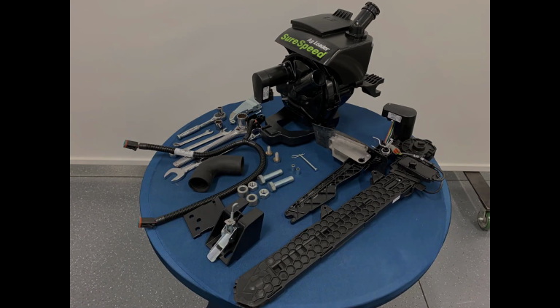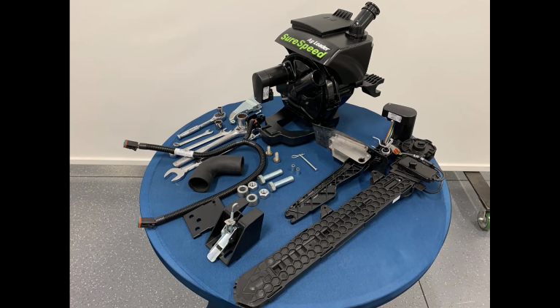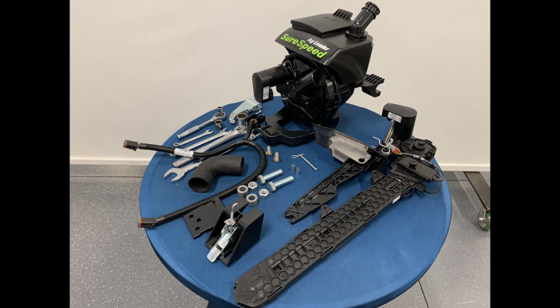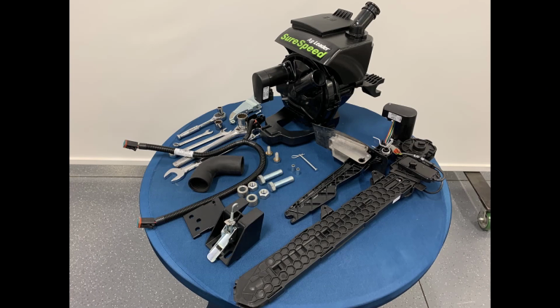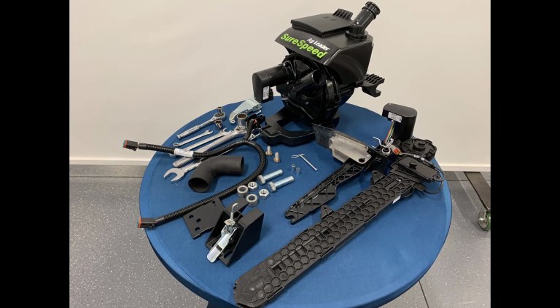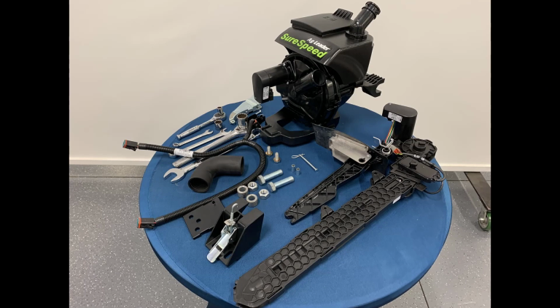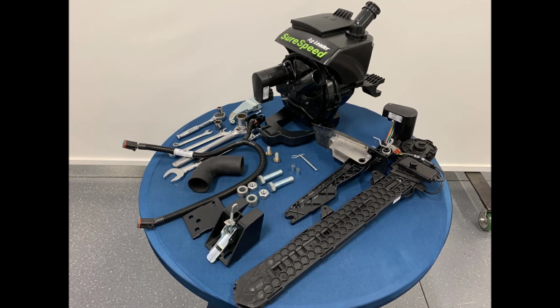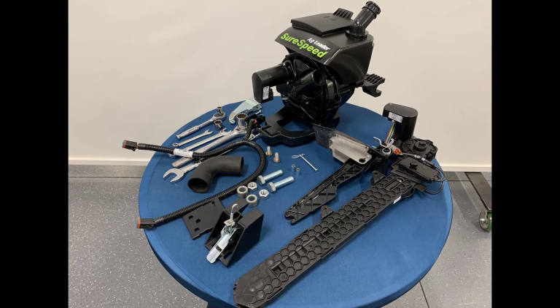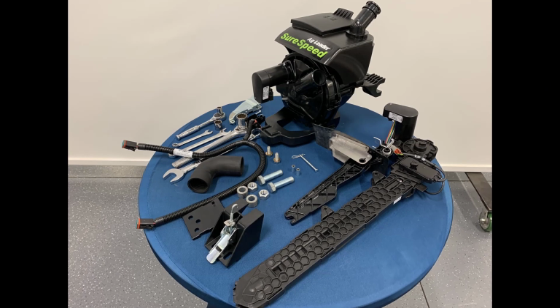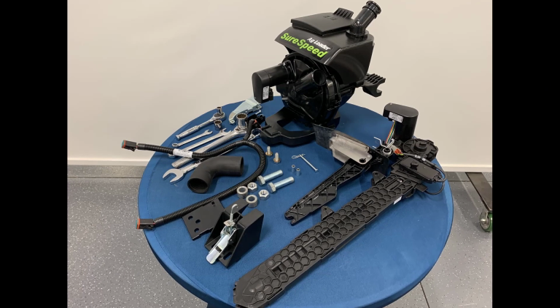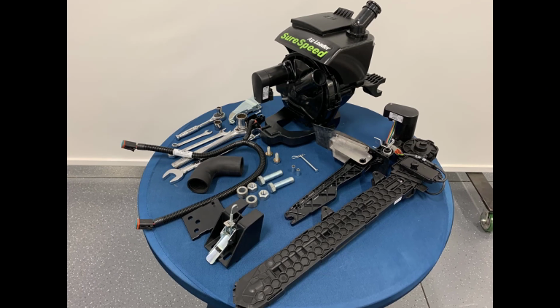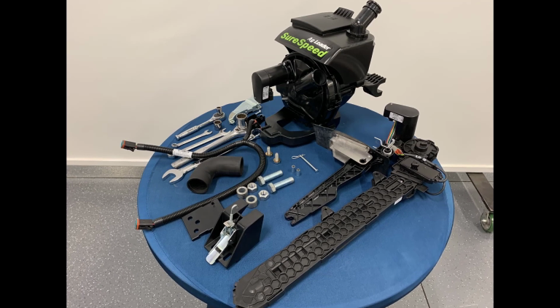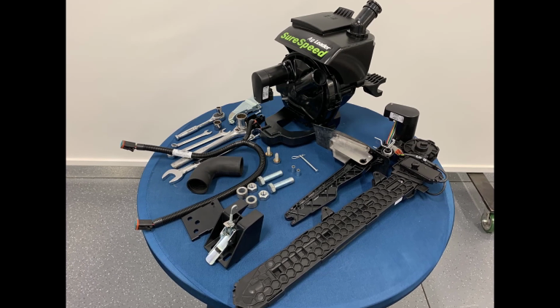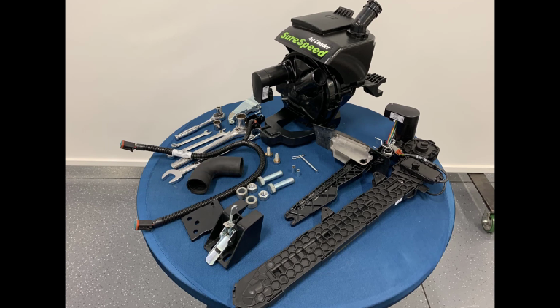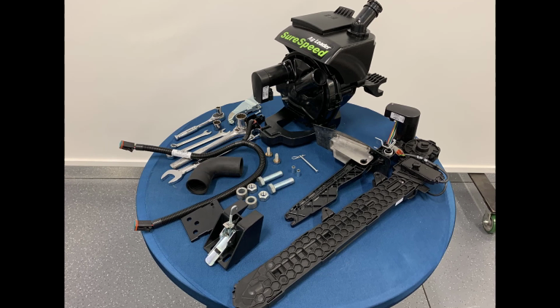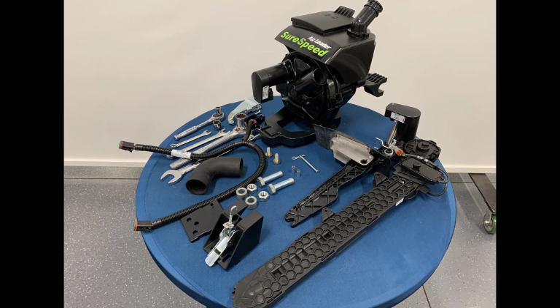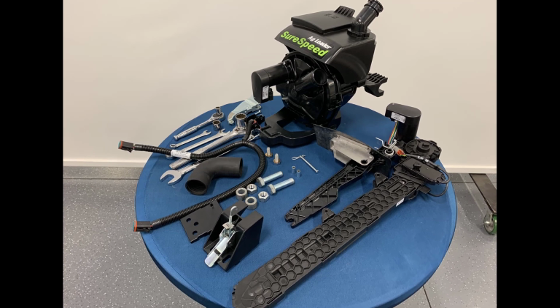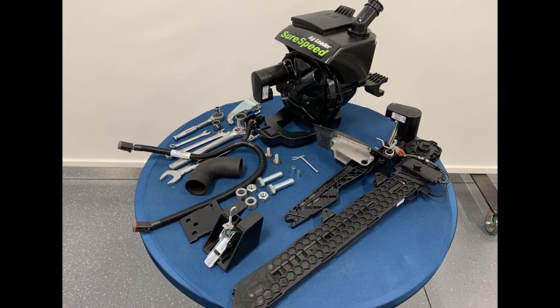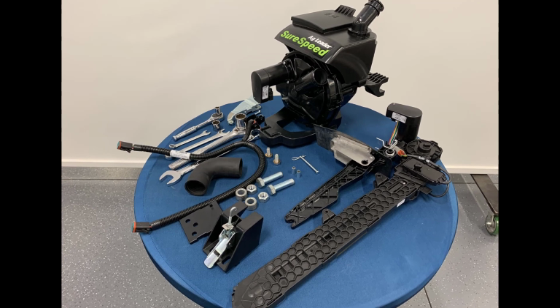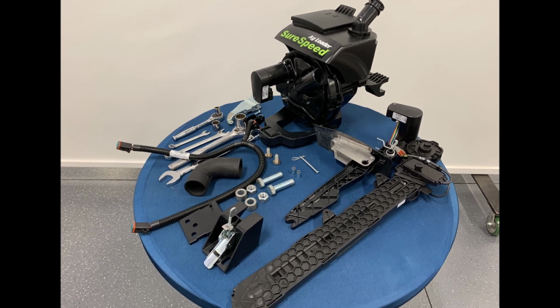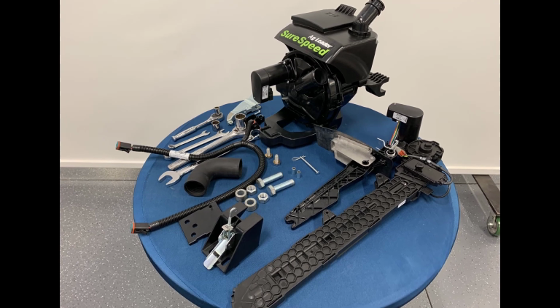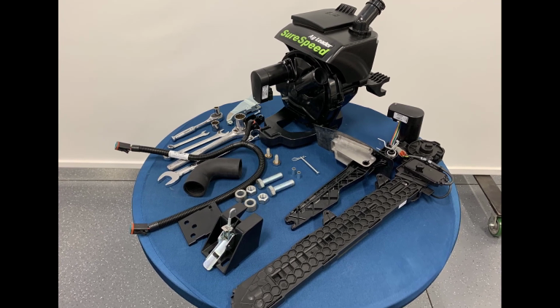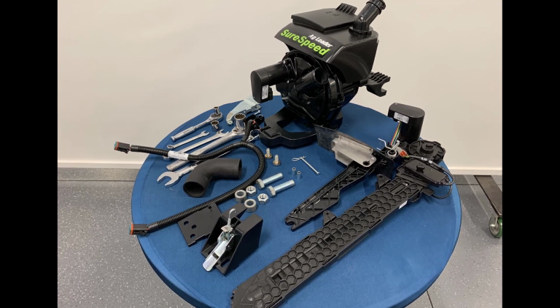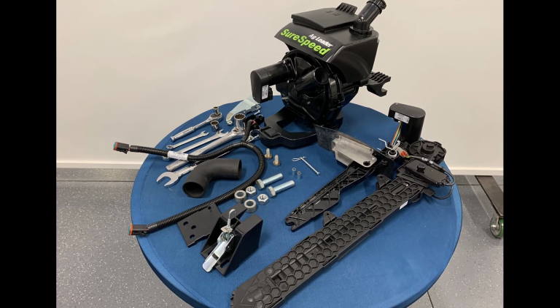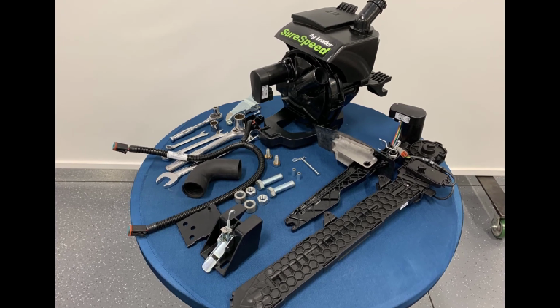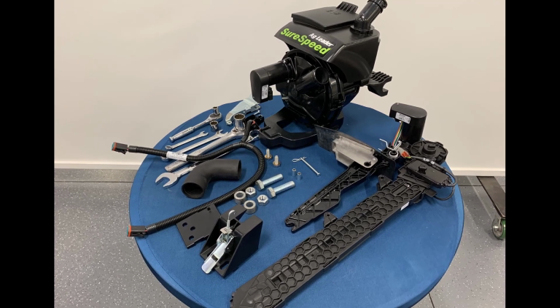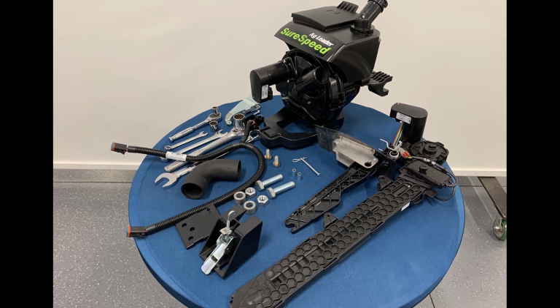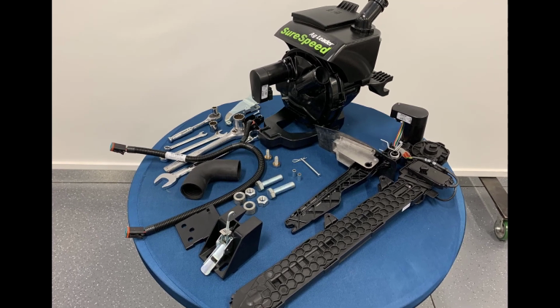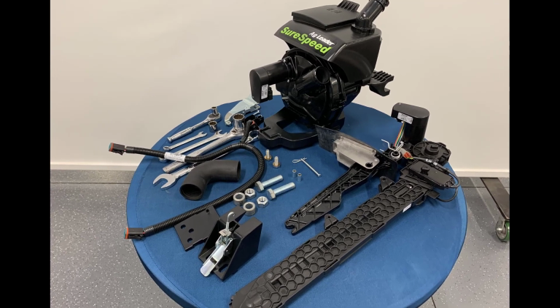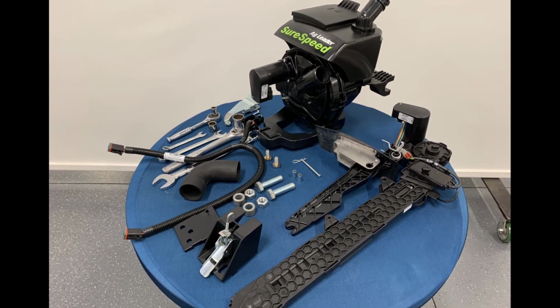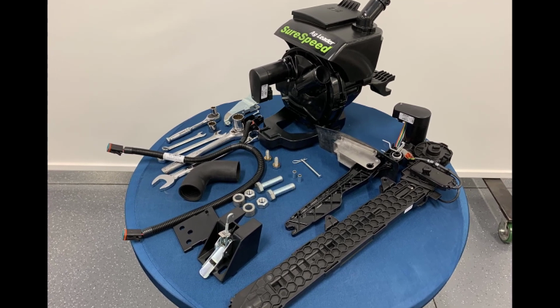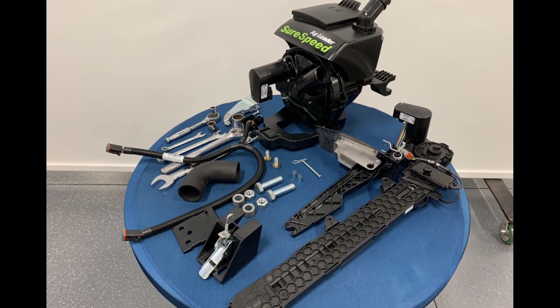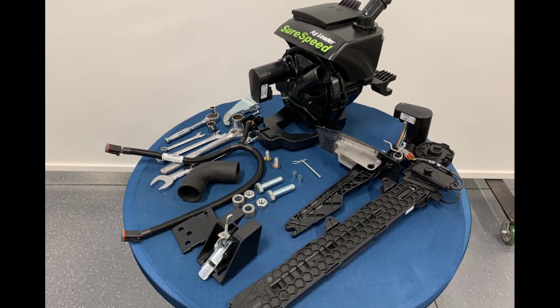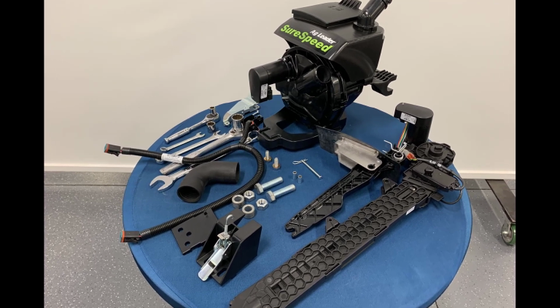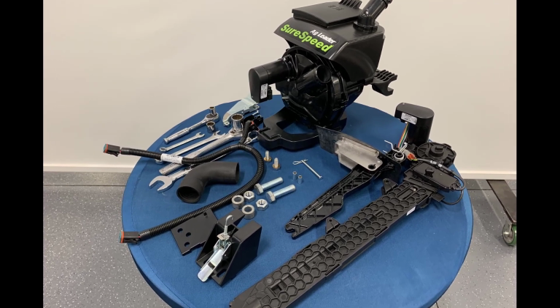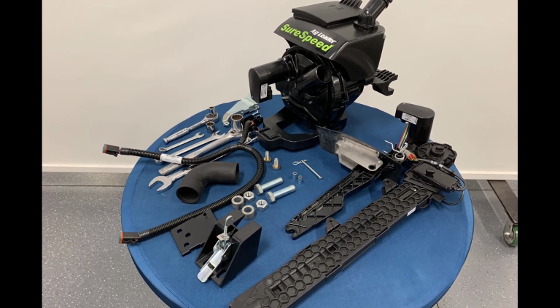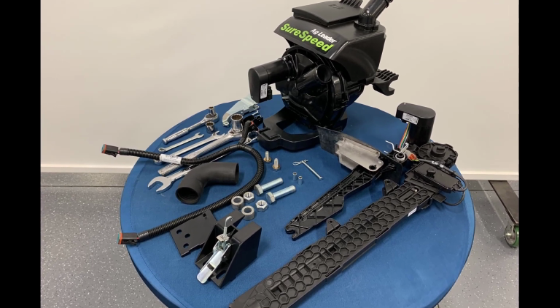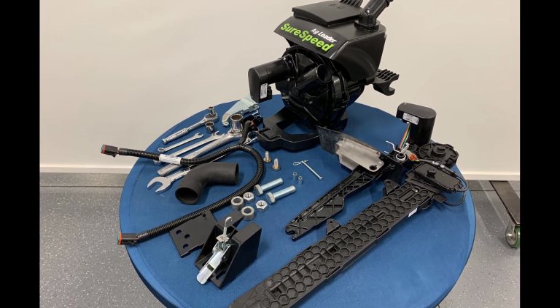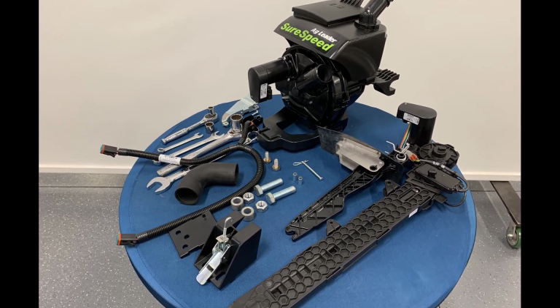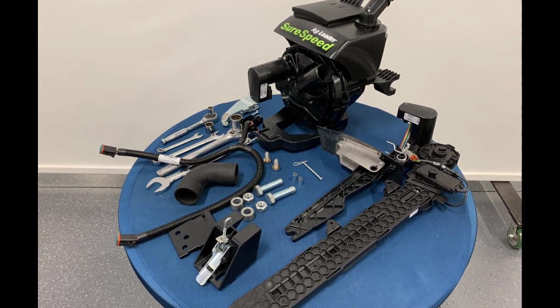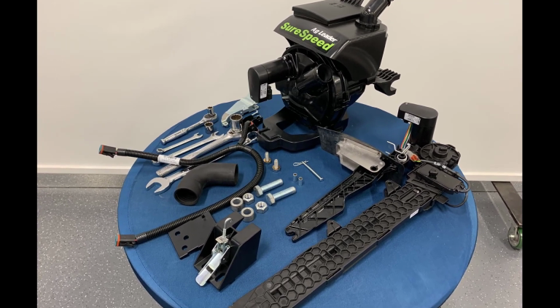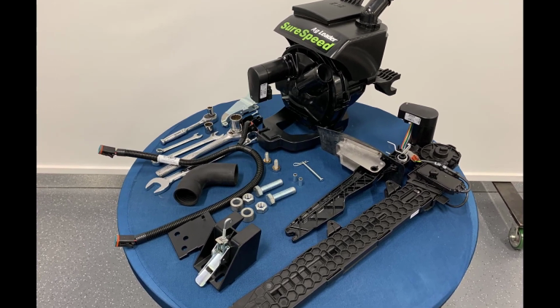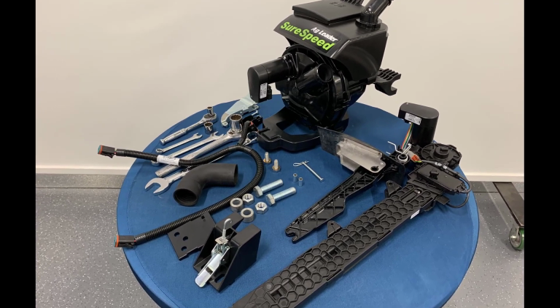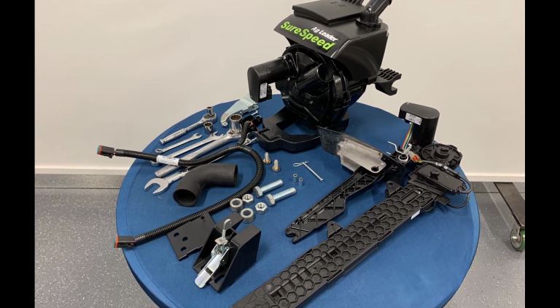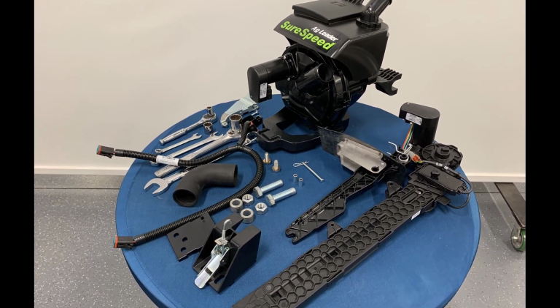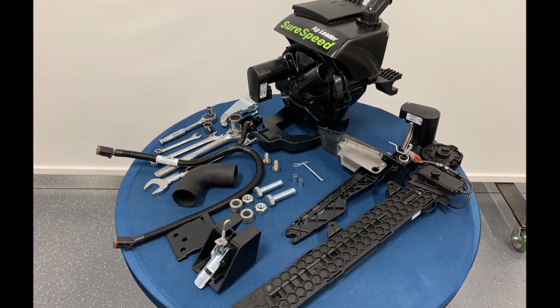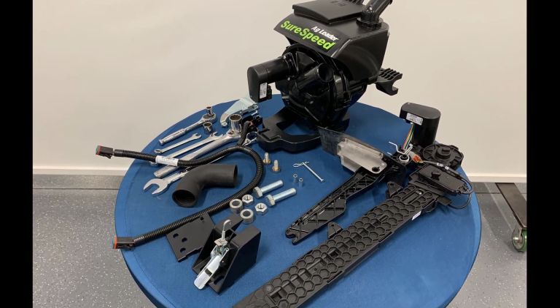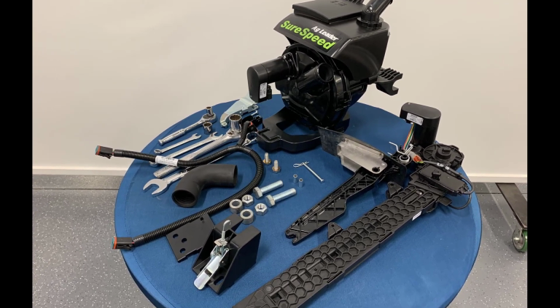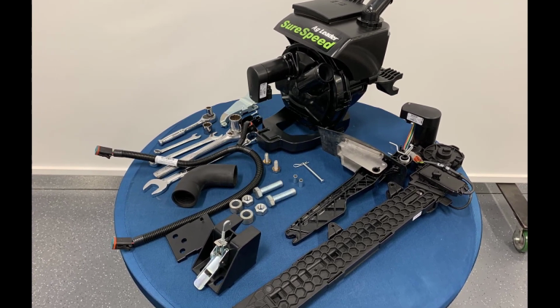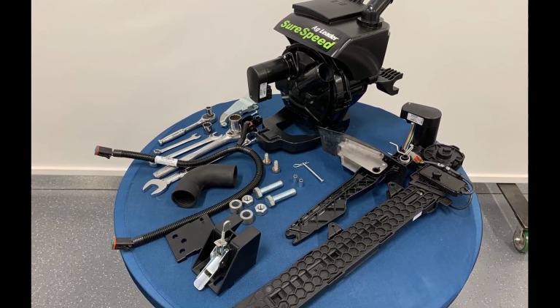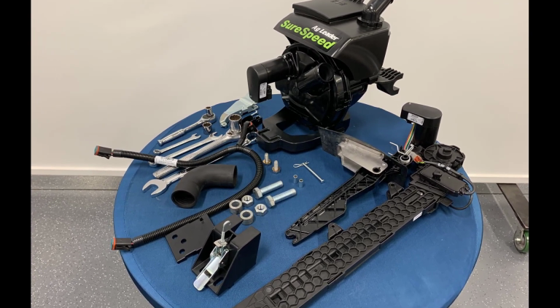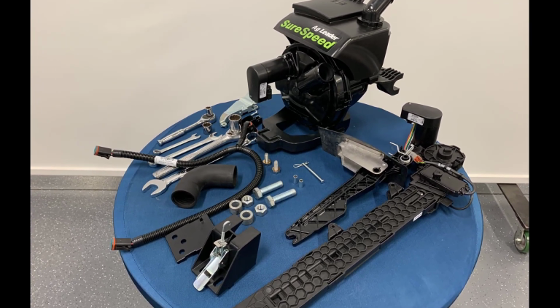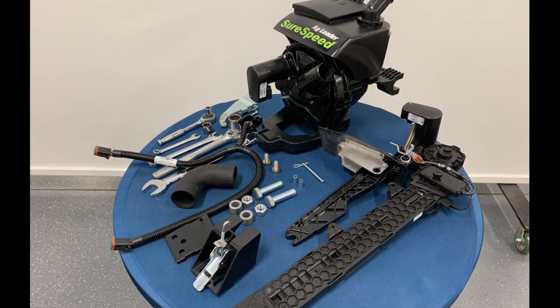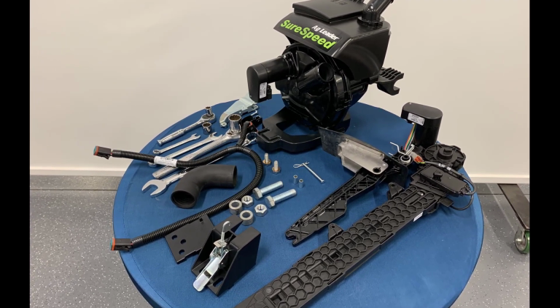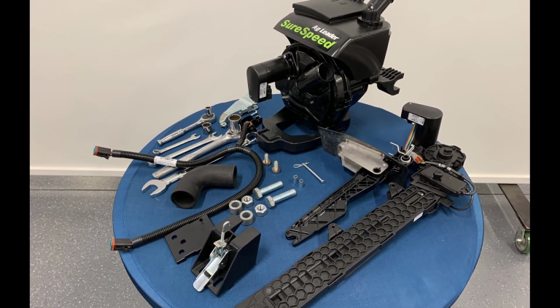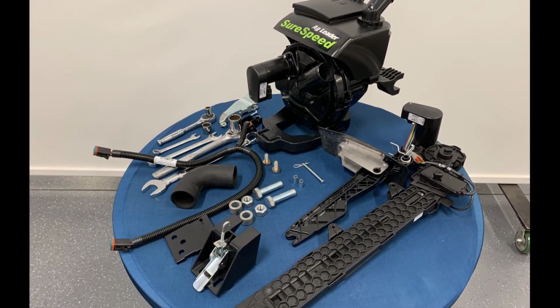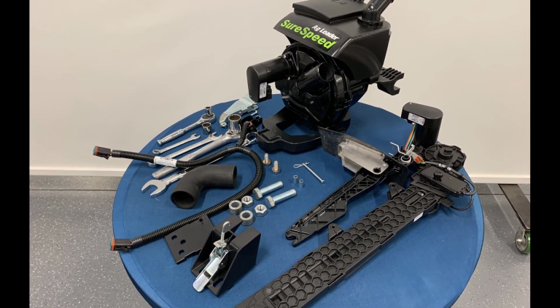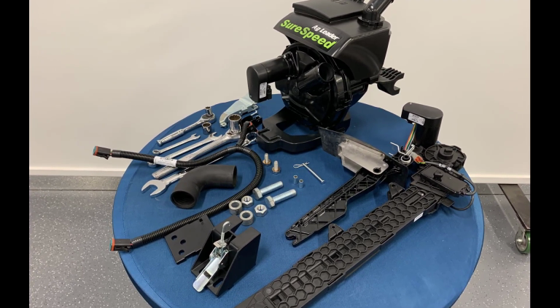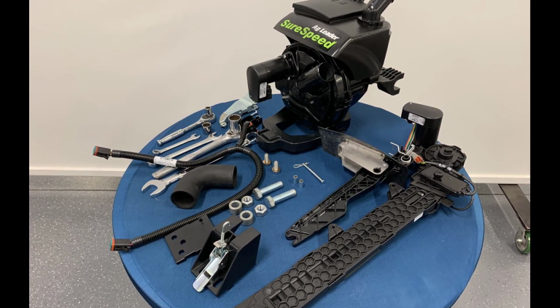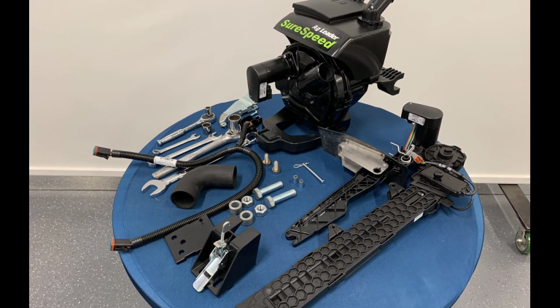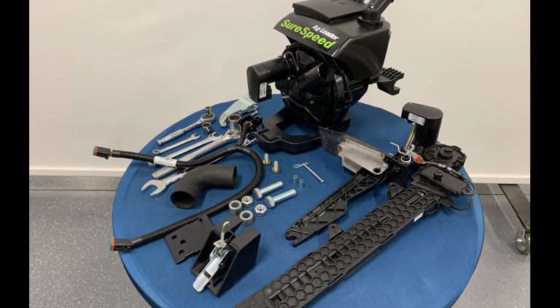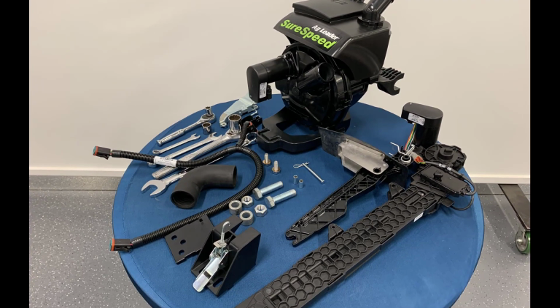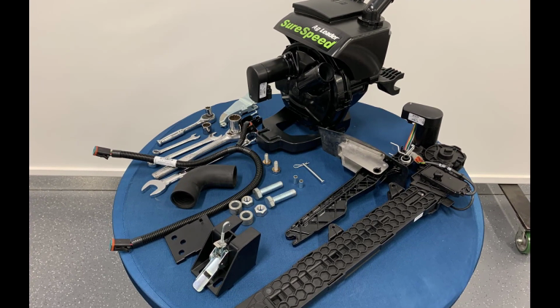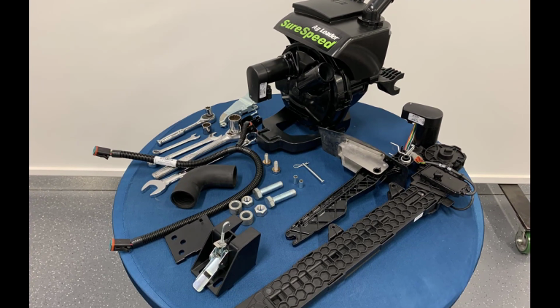Before you begin, verify you have all of the required parts indicated in your installation instructions.